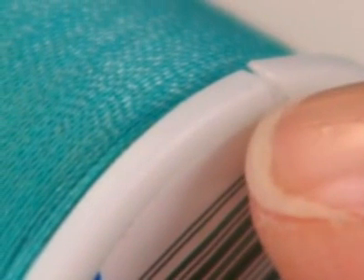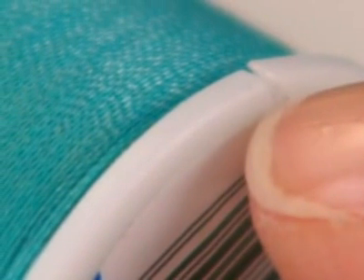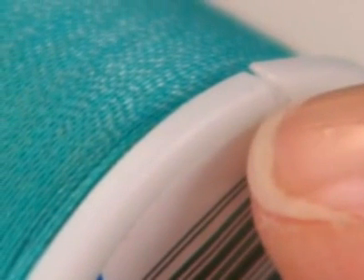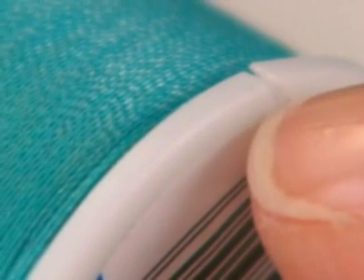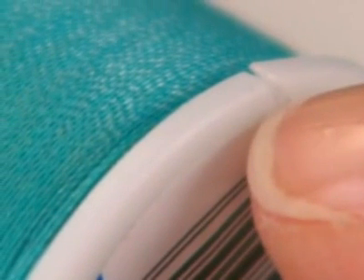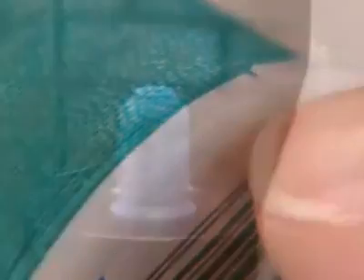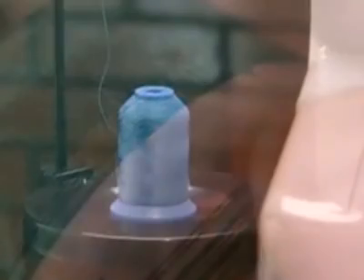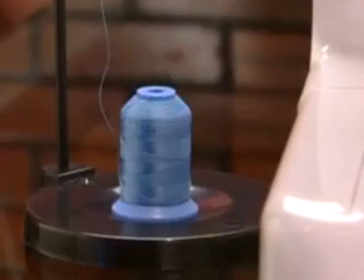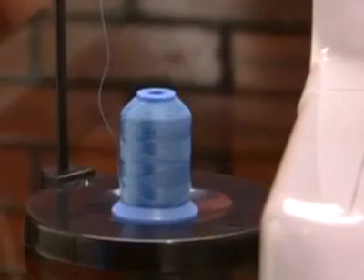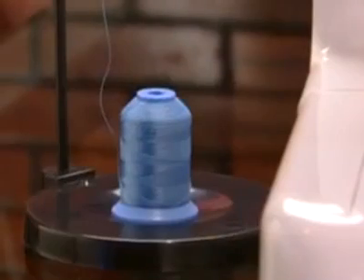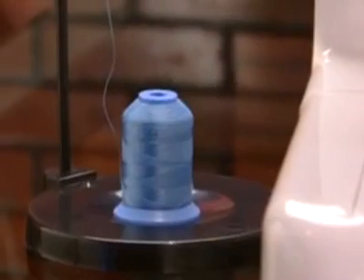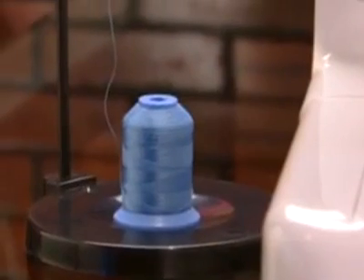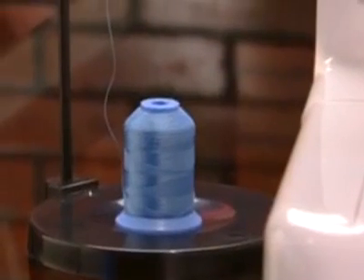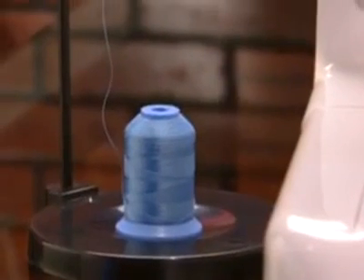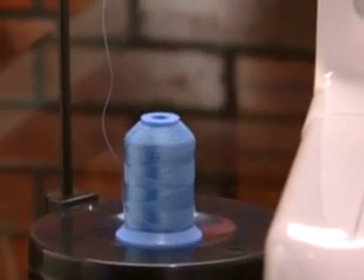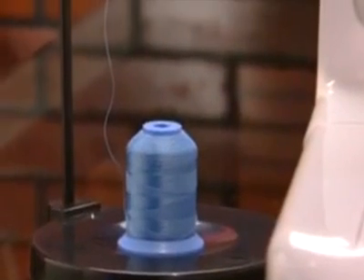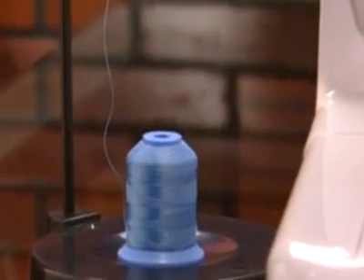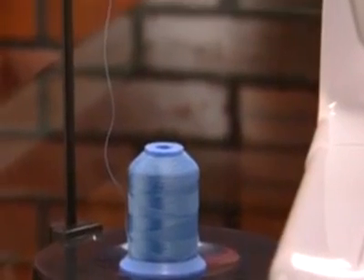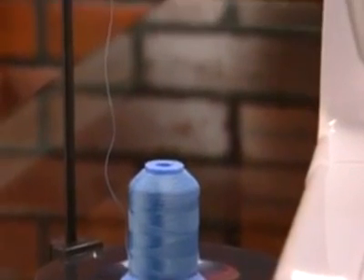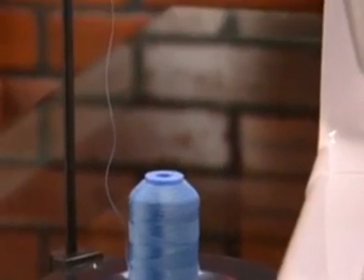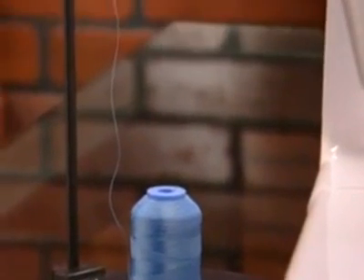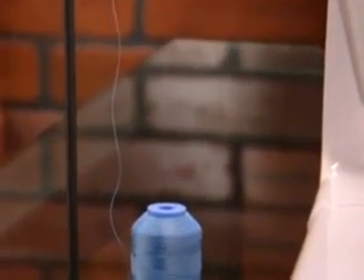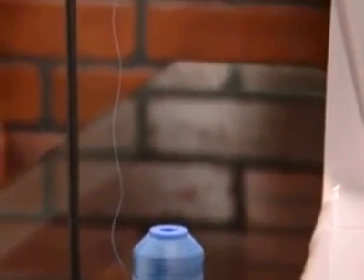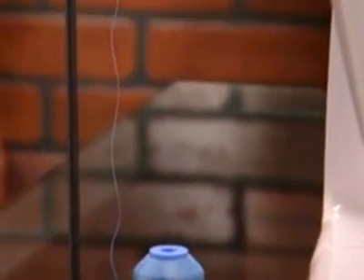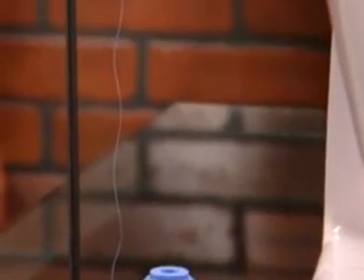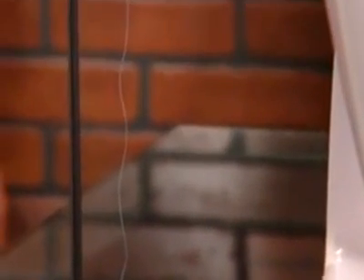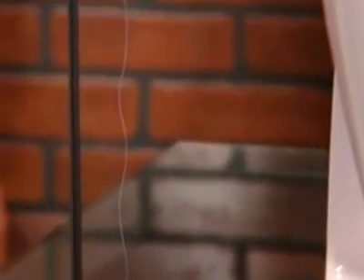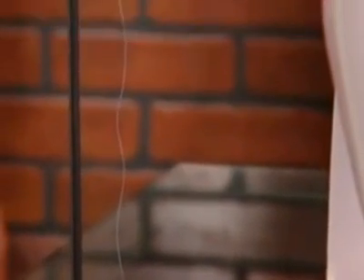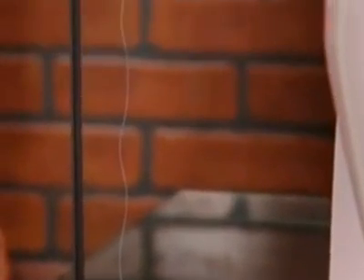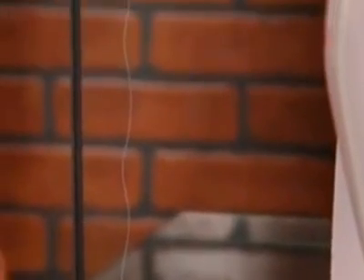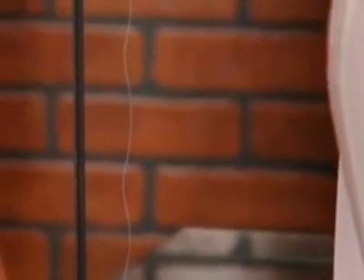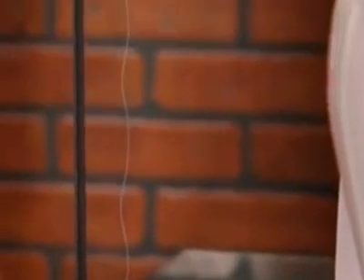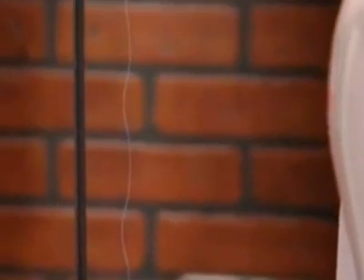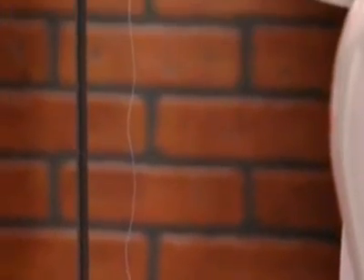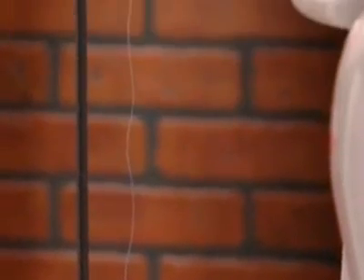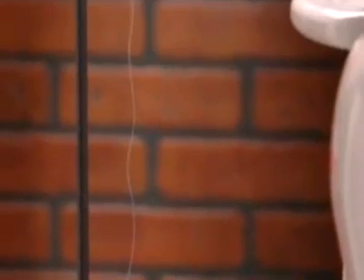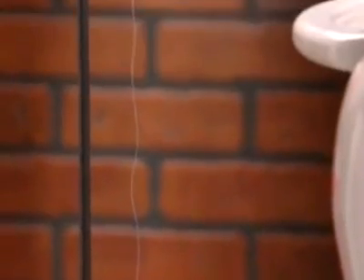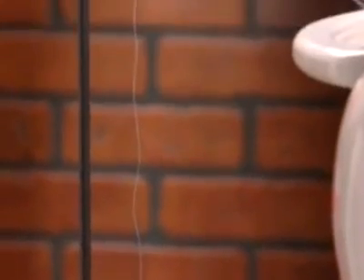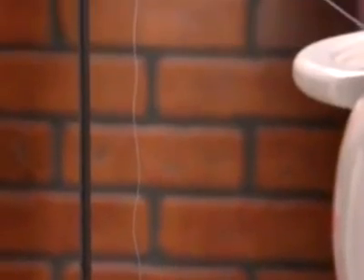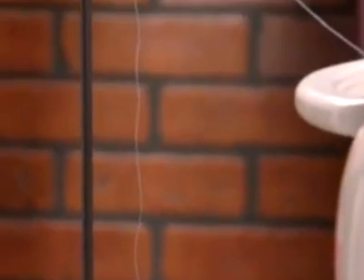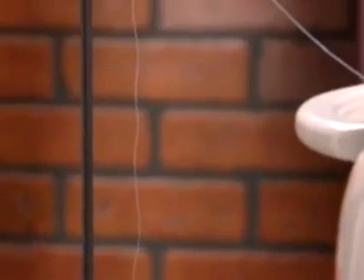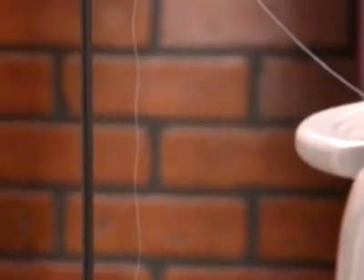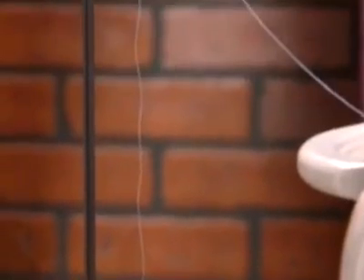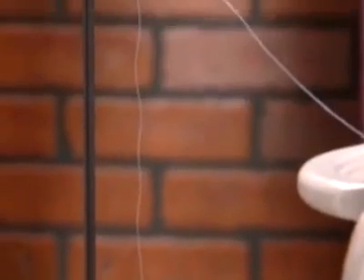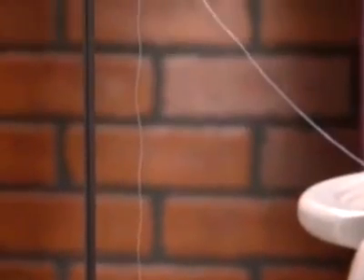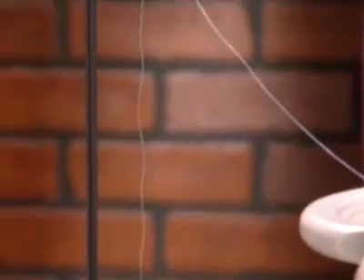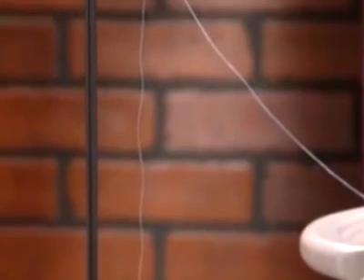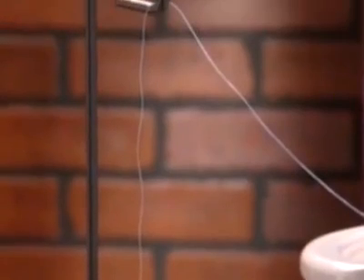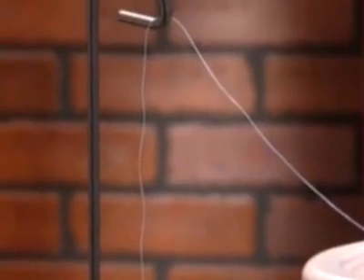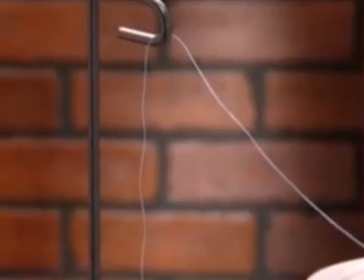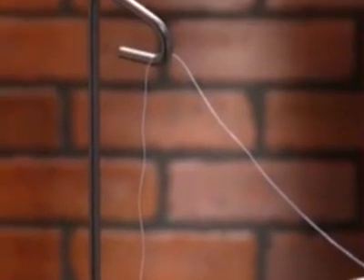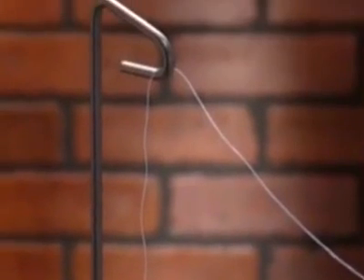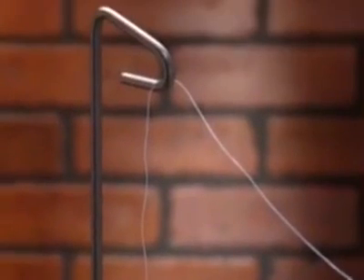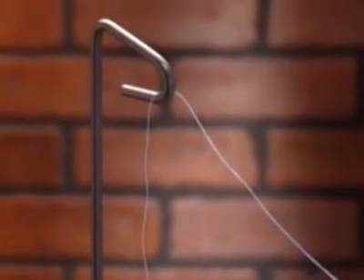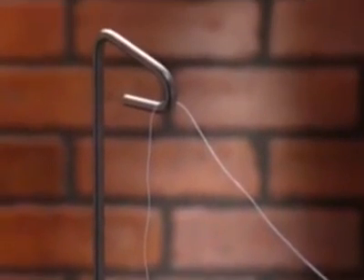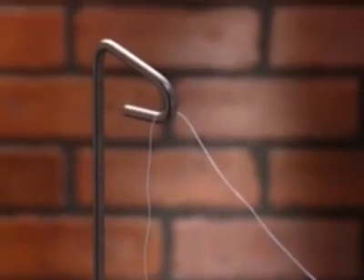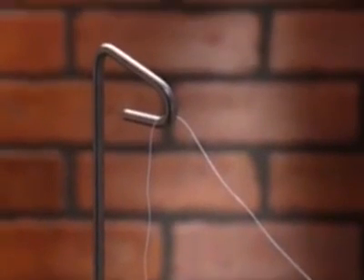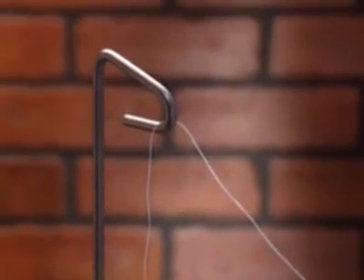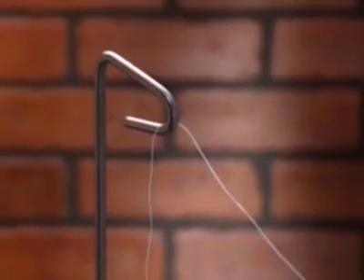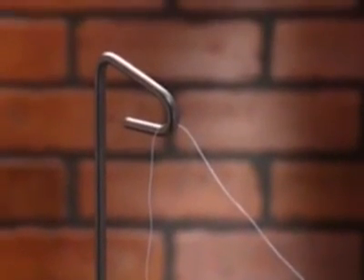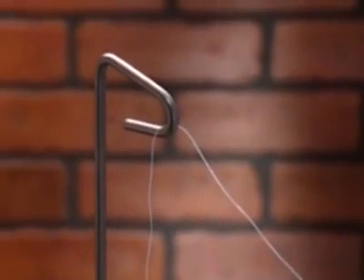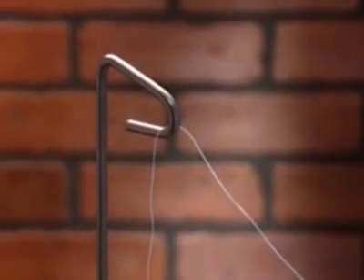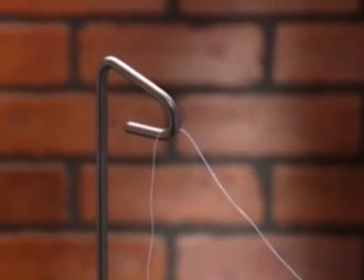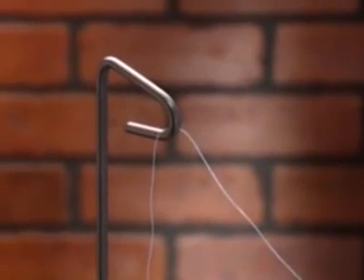If you are using a cone-shaped spool of thread, it is recommended to place the thread on a thread stand behind the machine for best results.